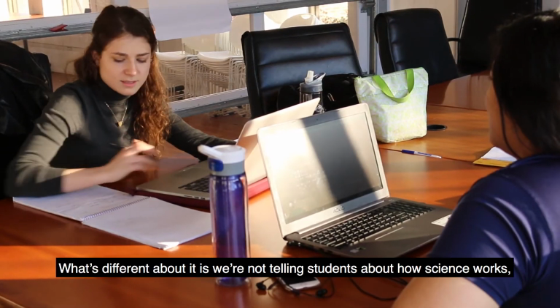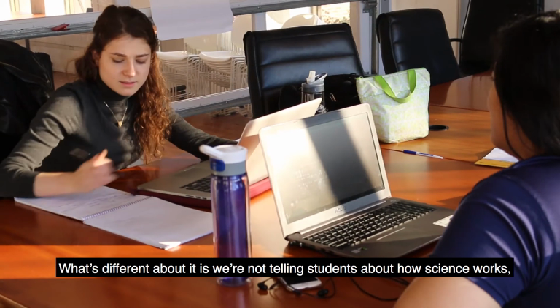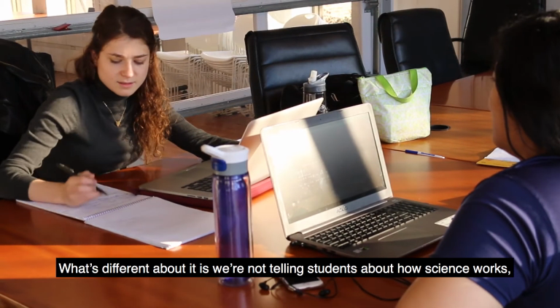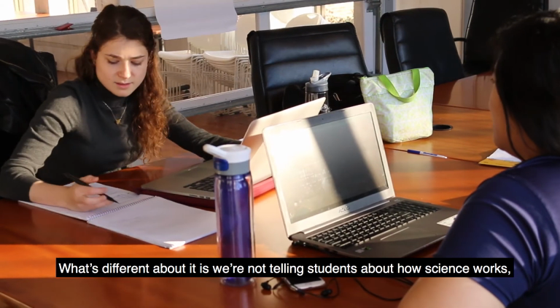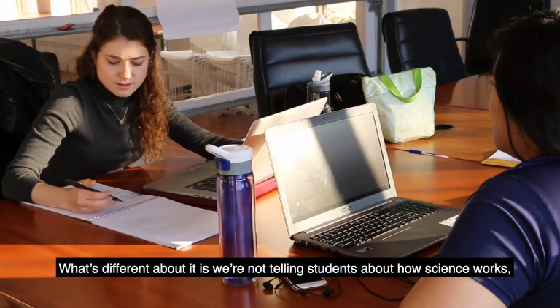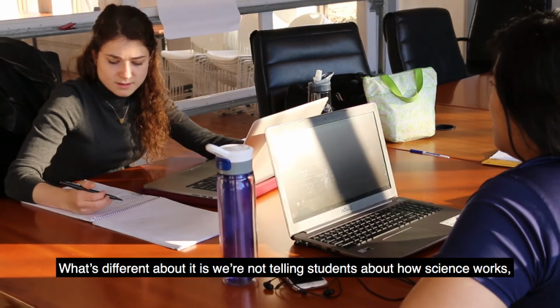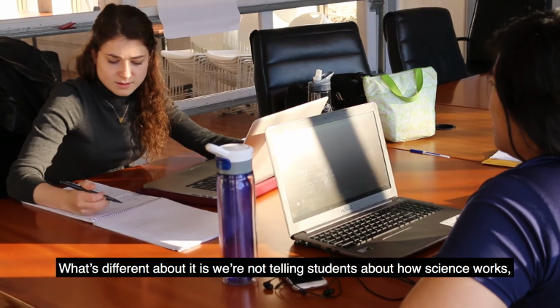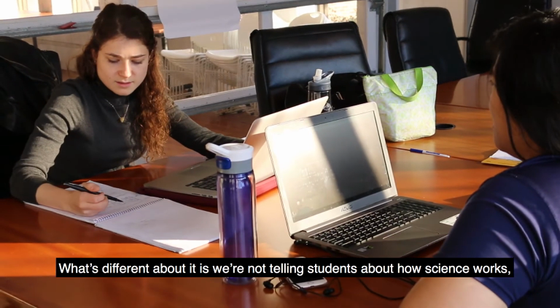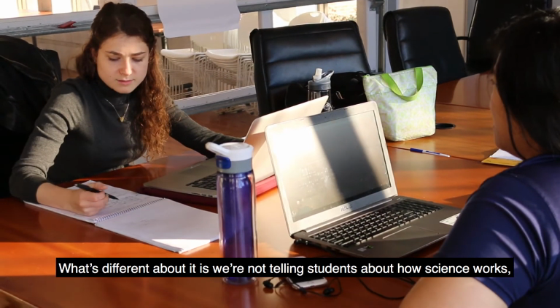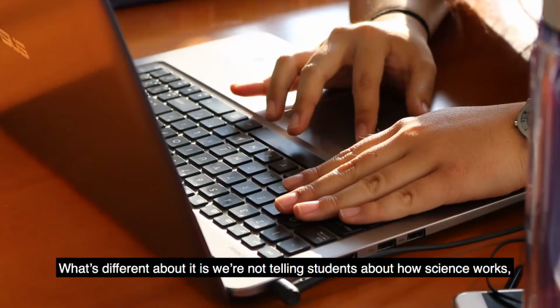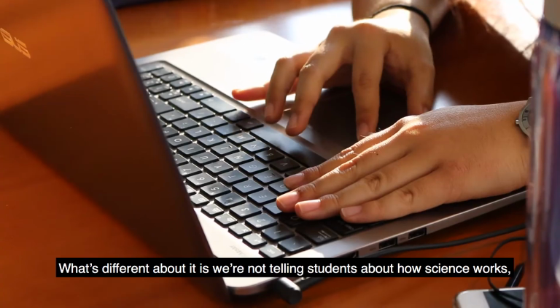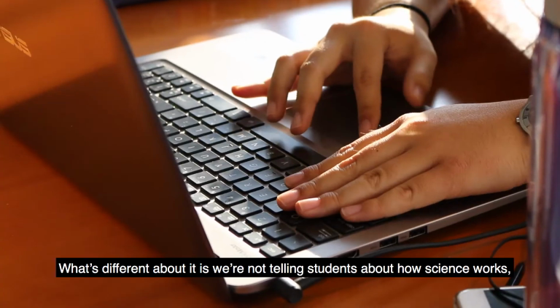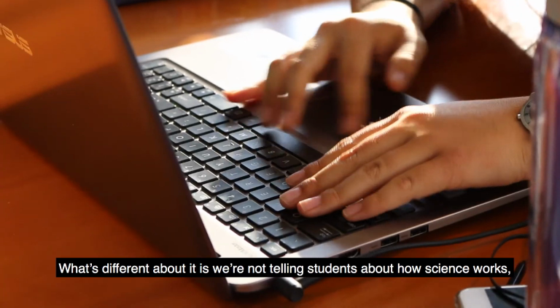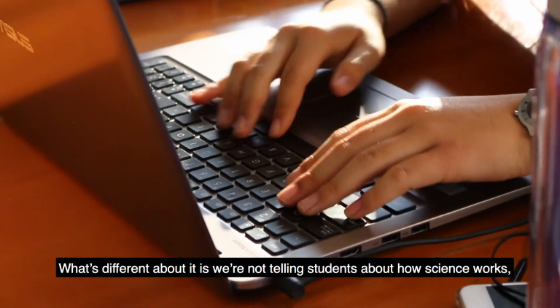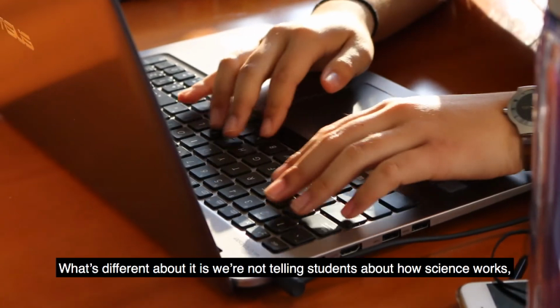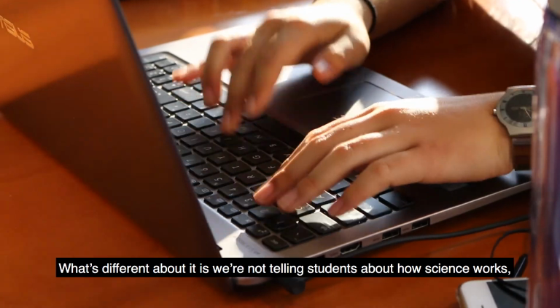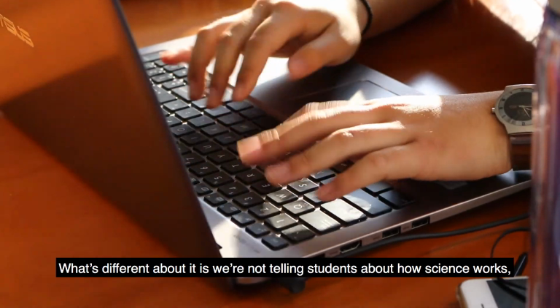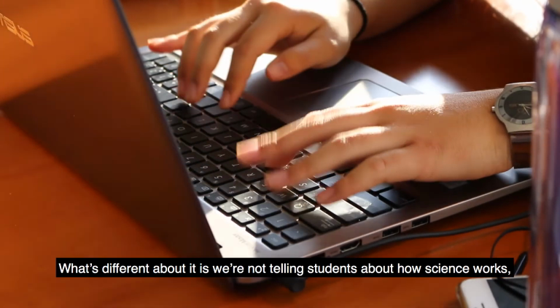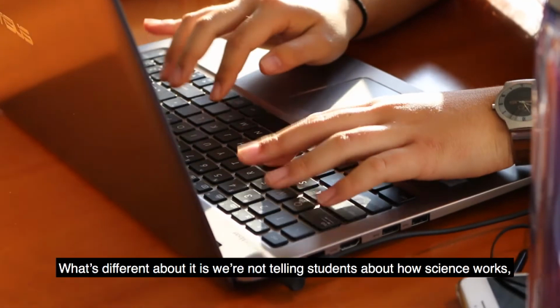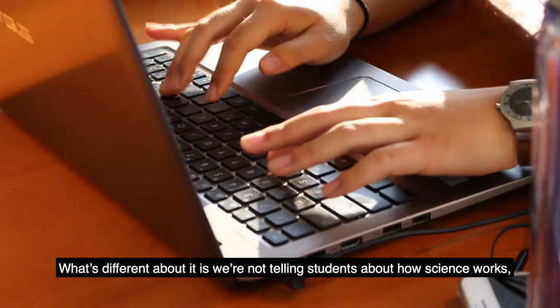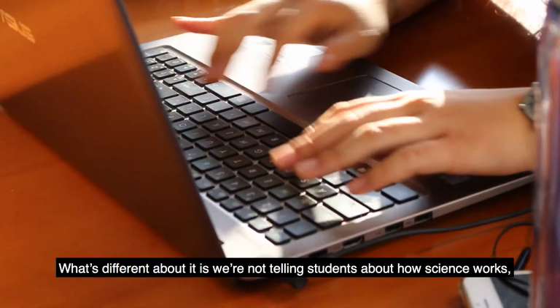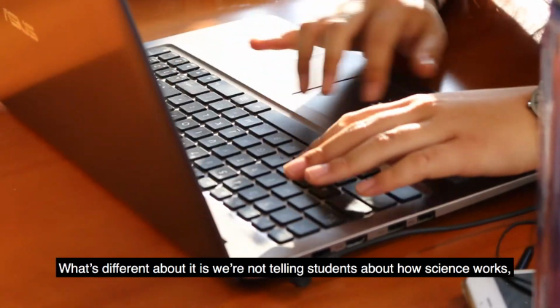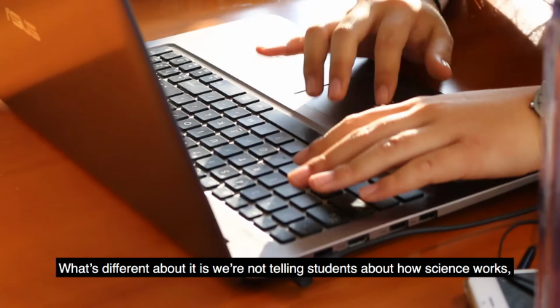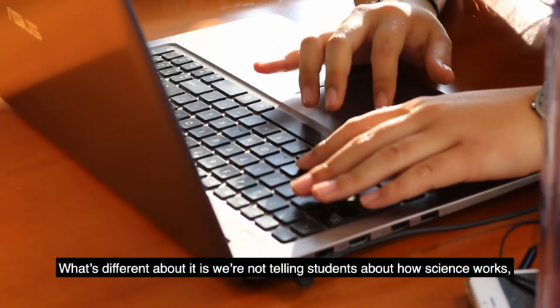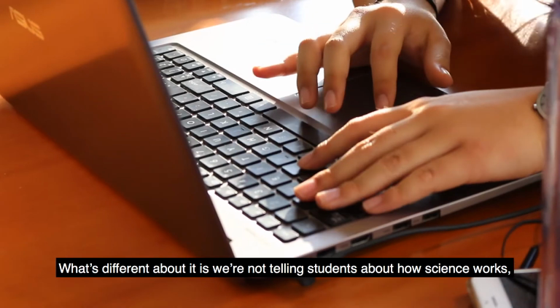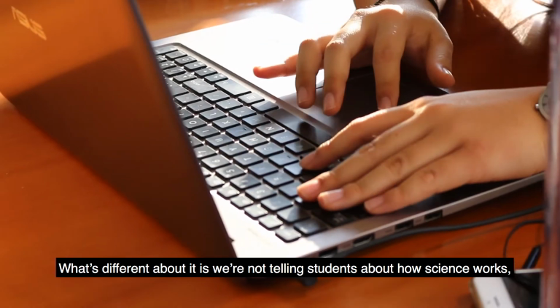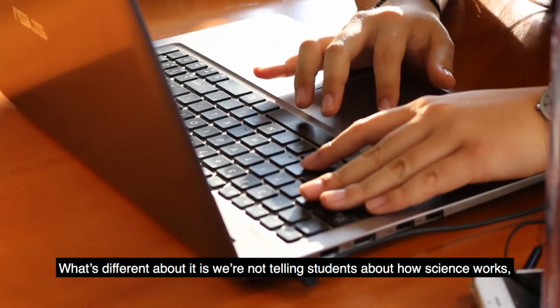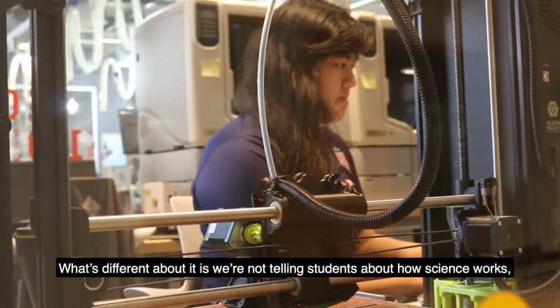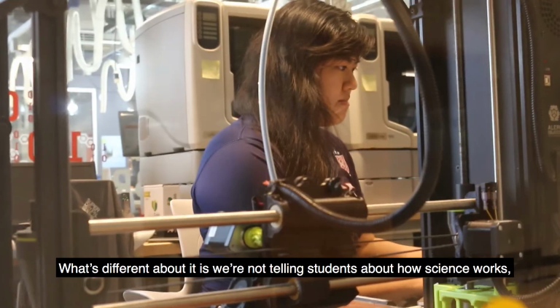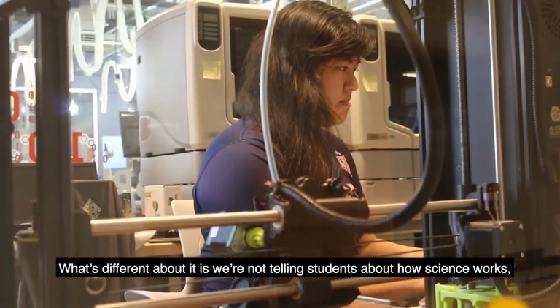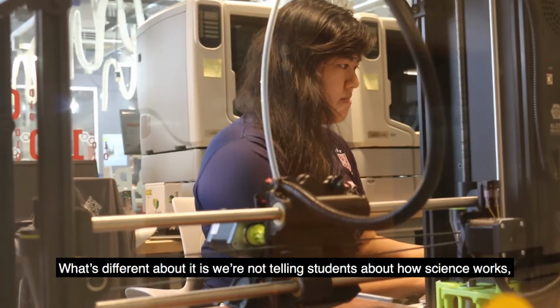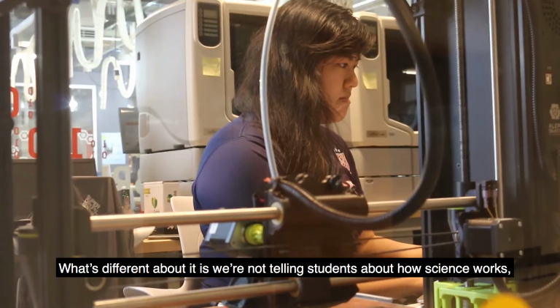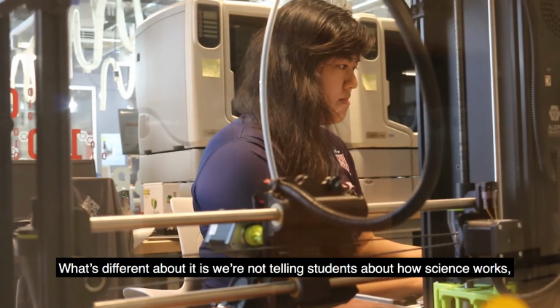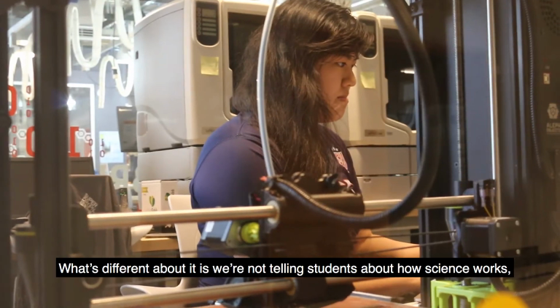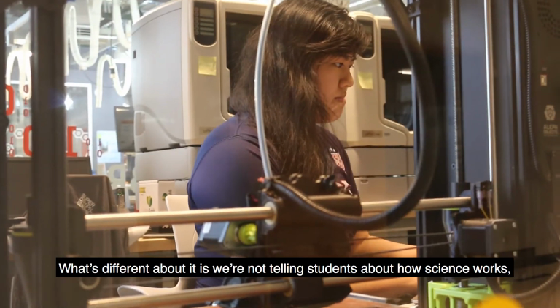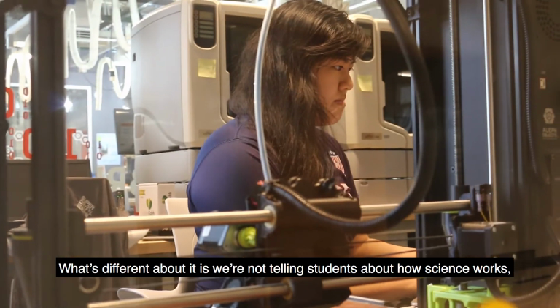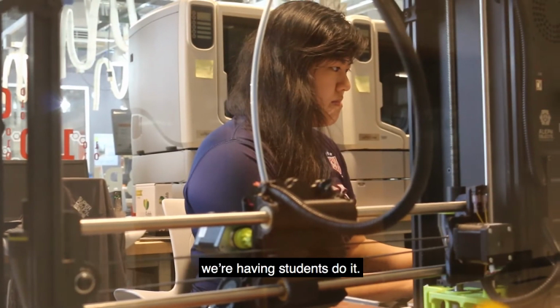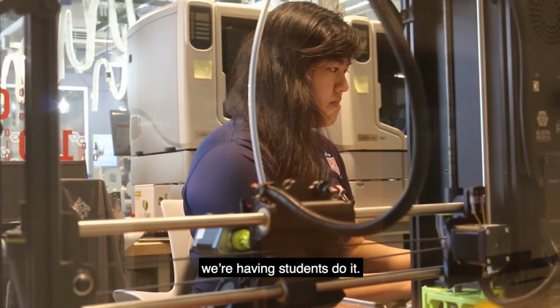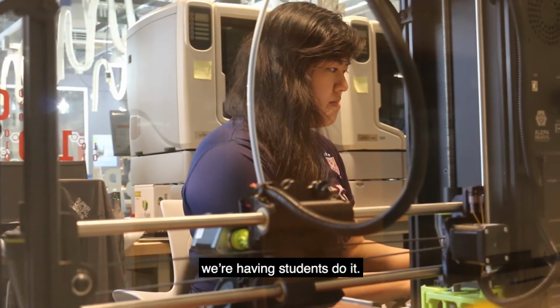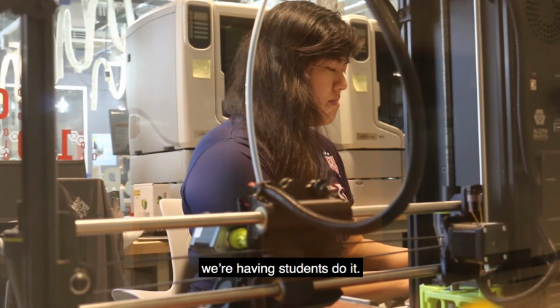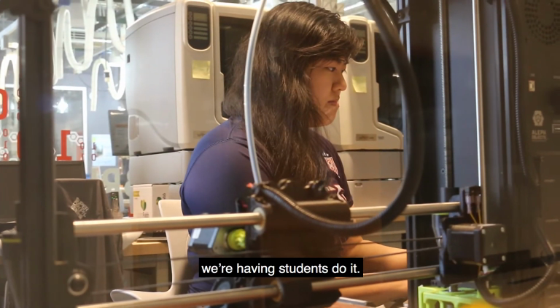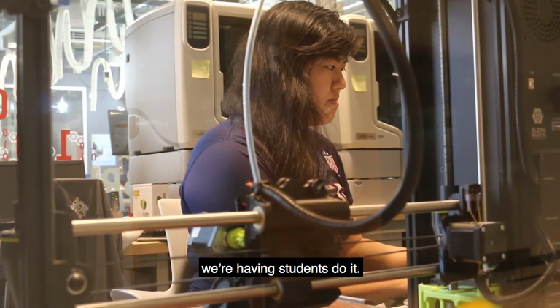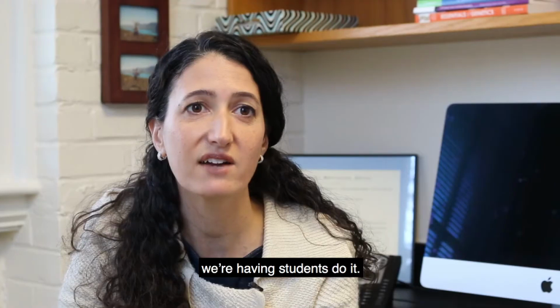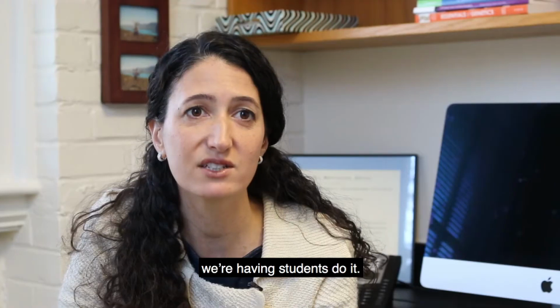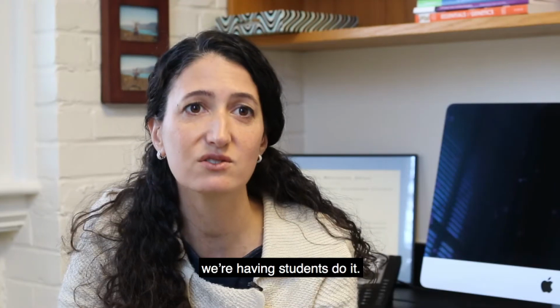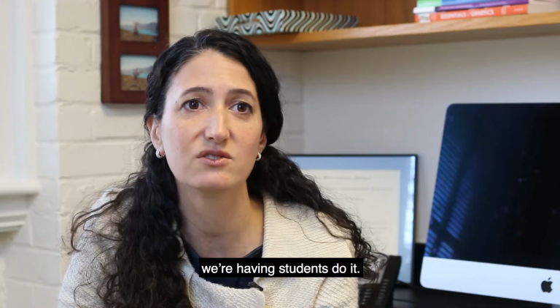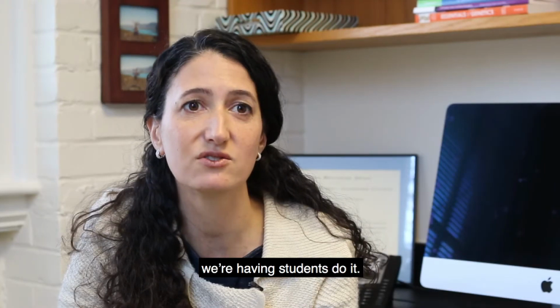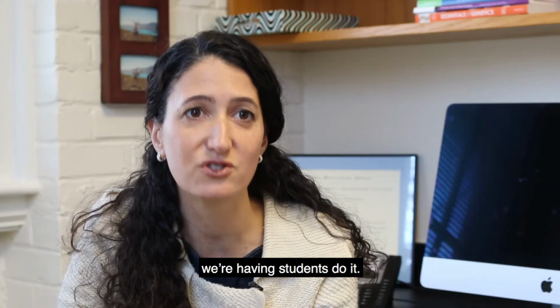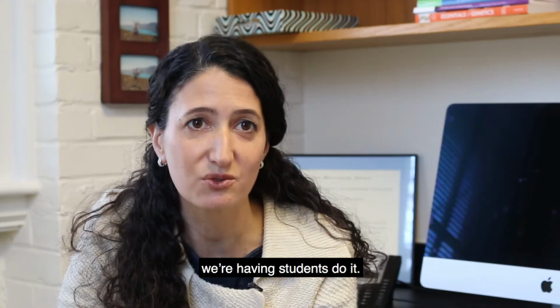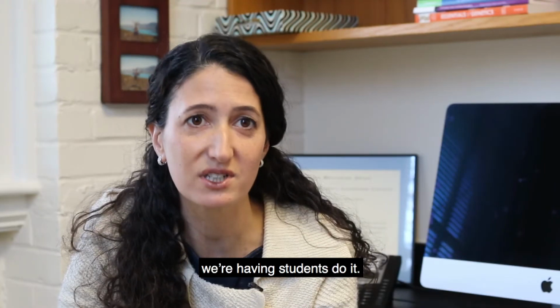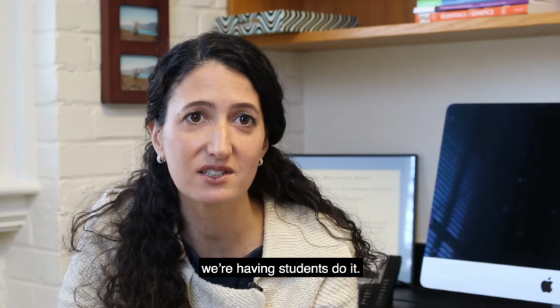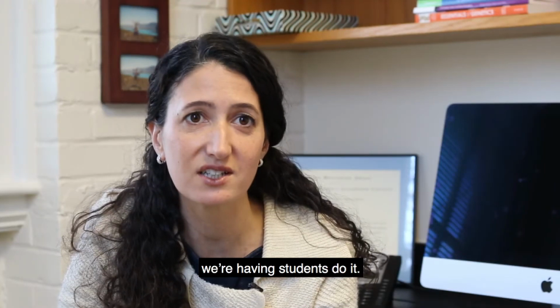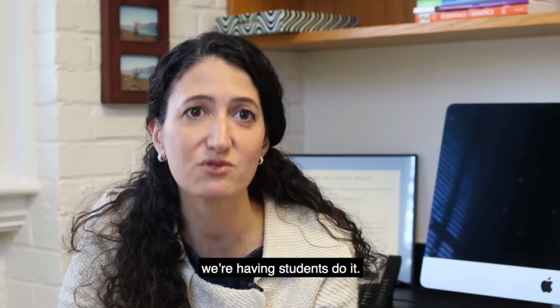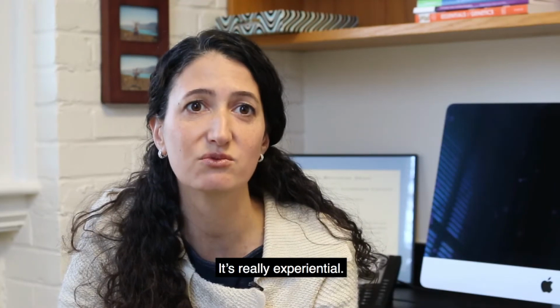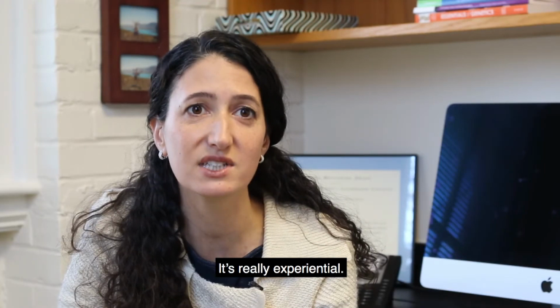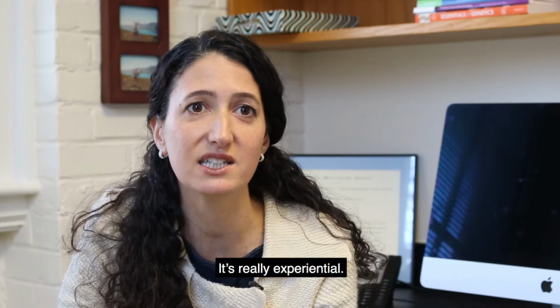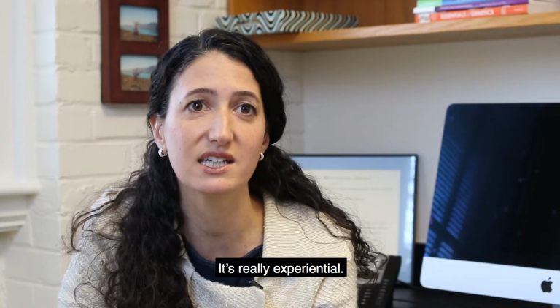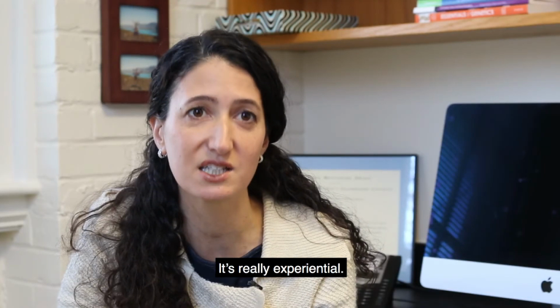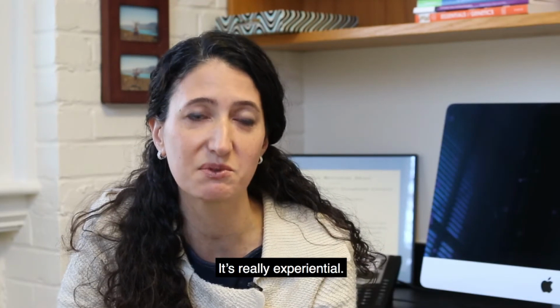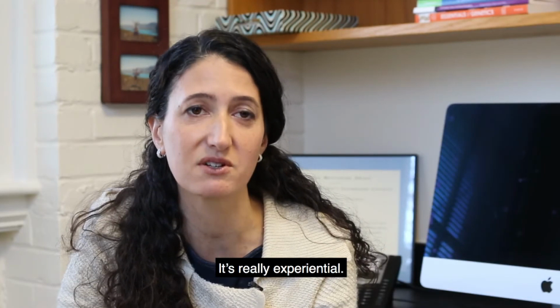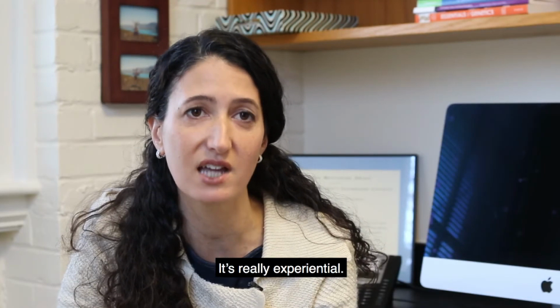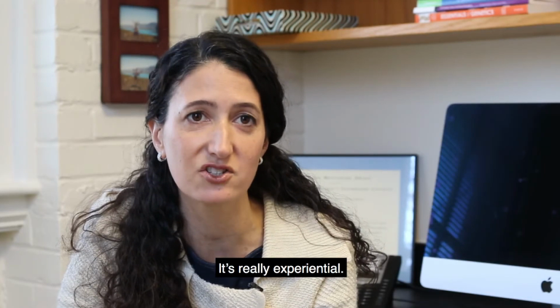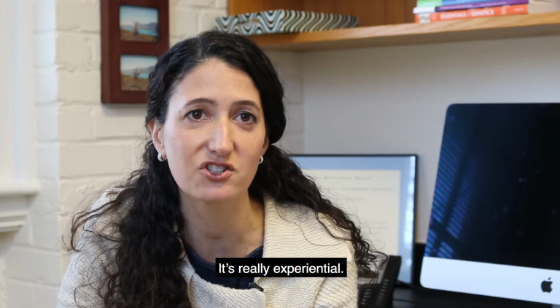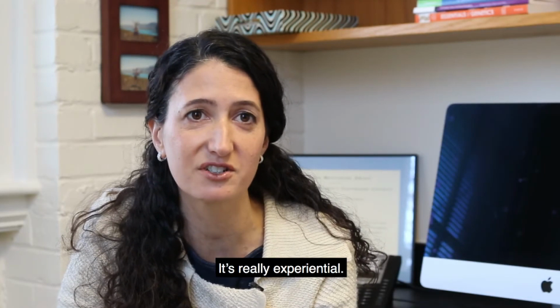What's different about it is we're not telling students about how science works — we're having students do it. It's really experiential.